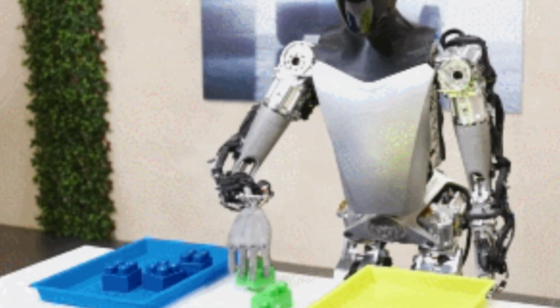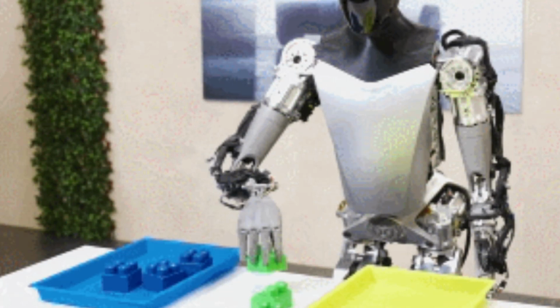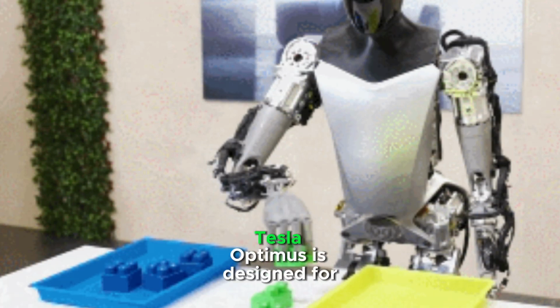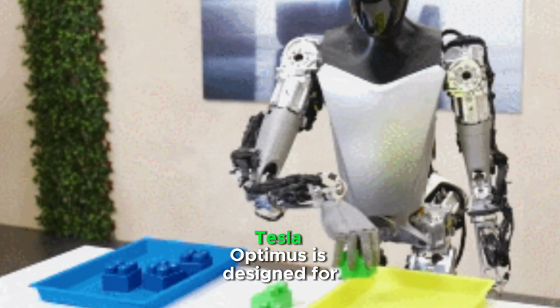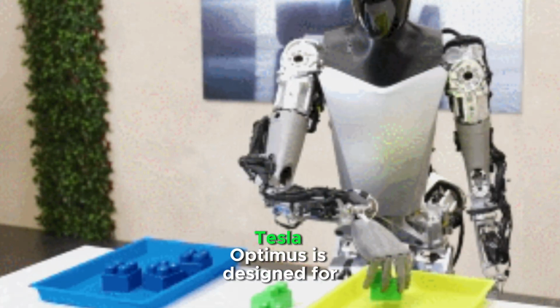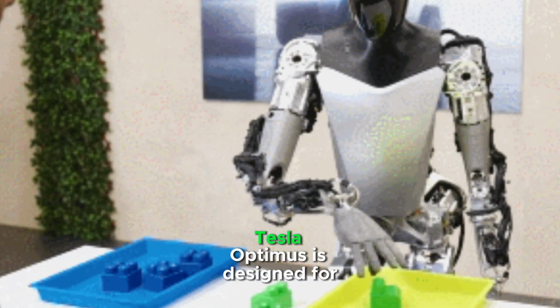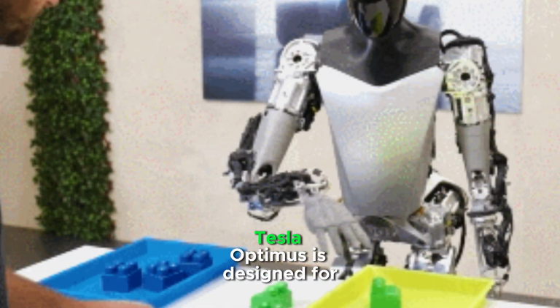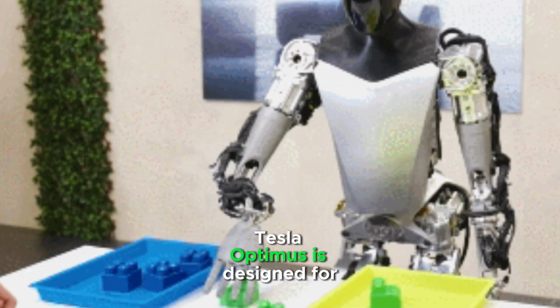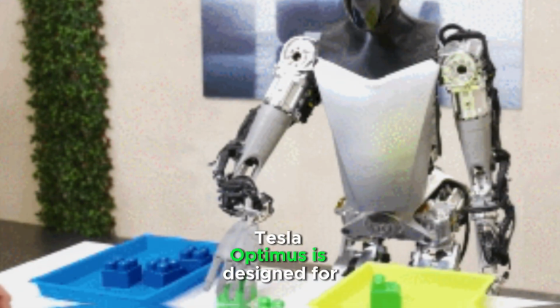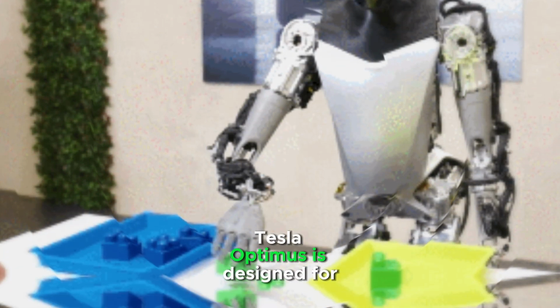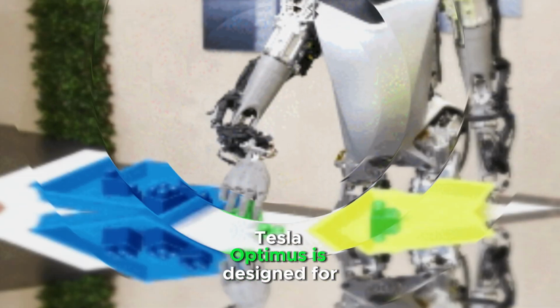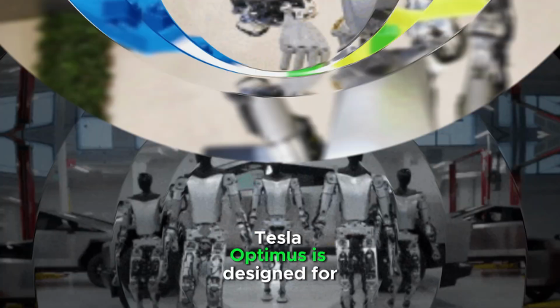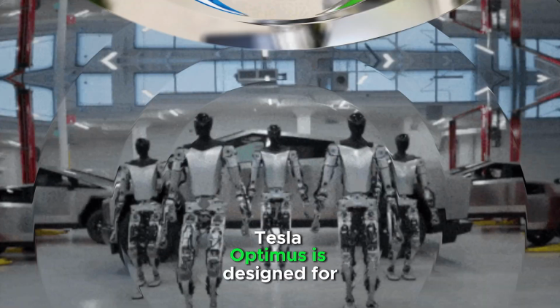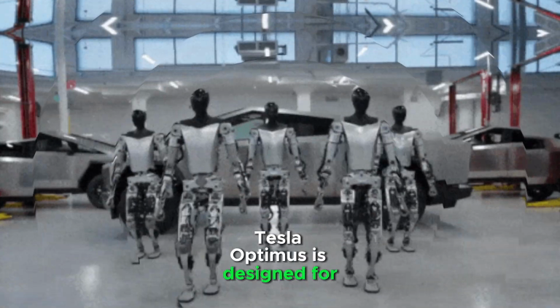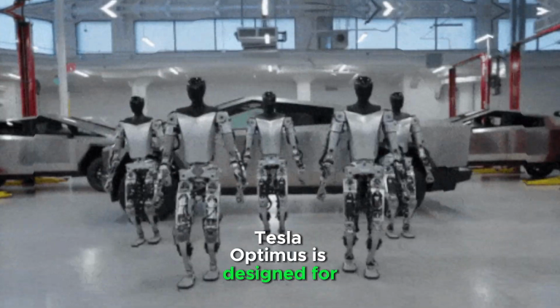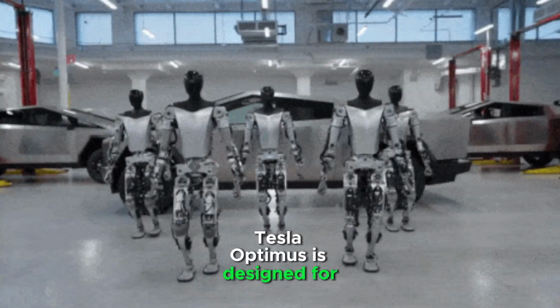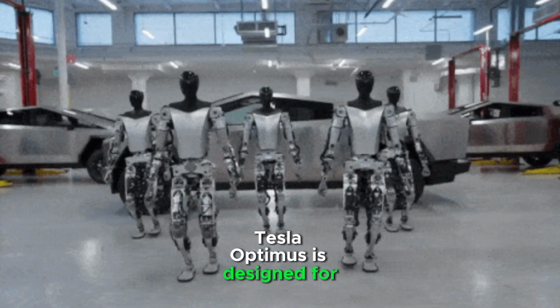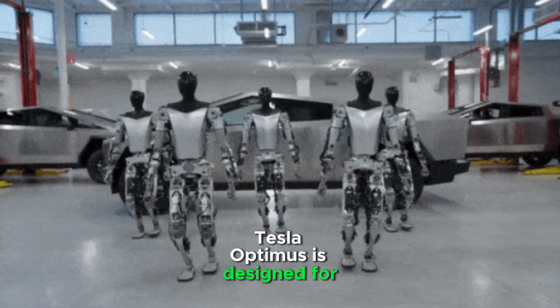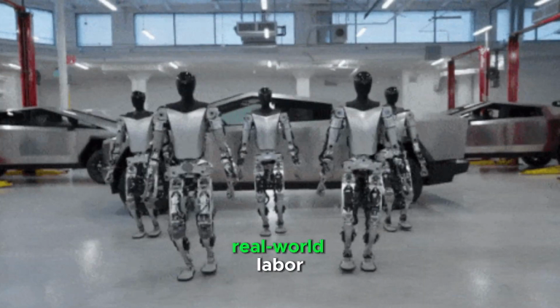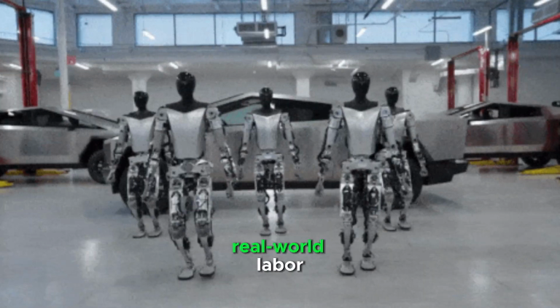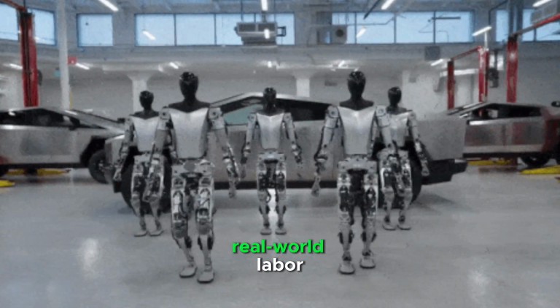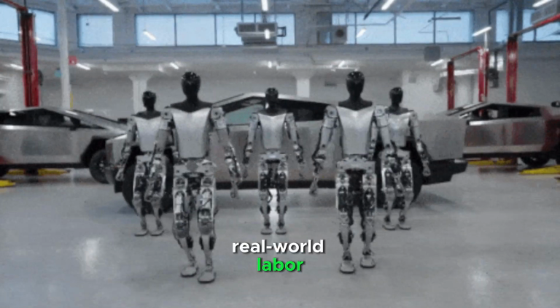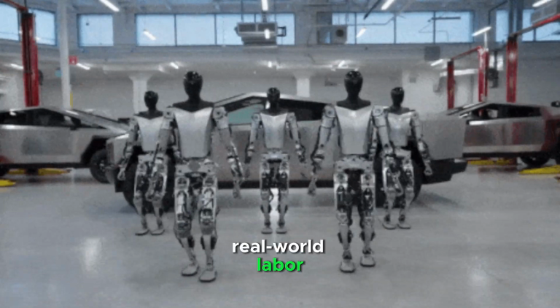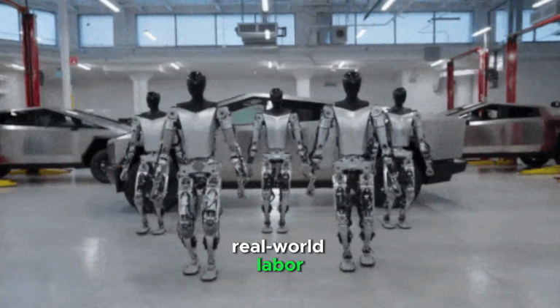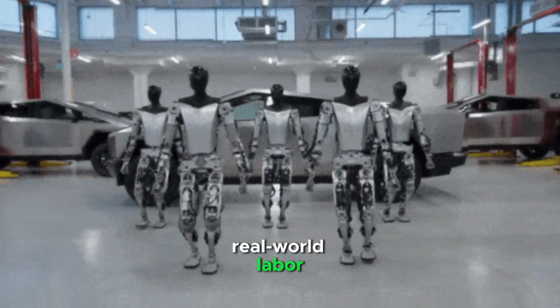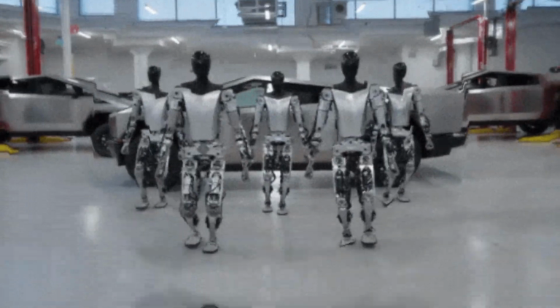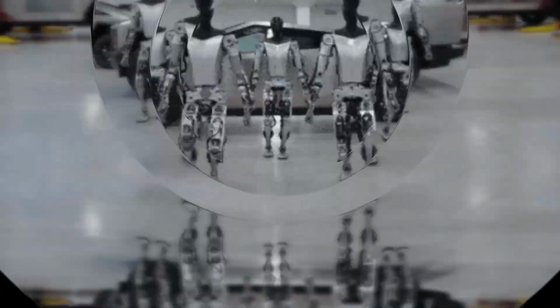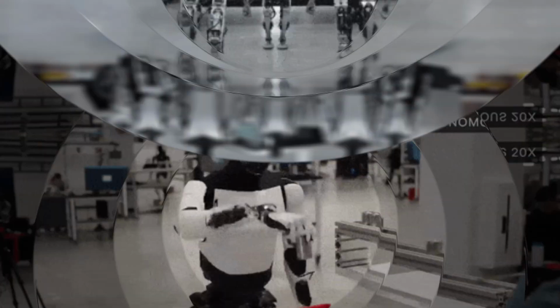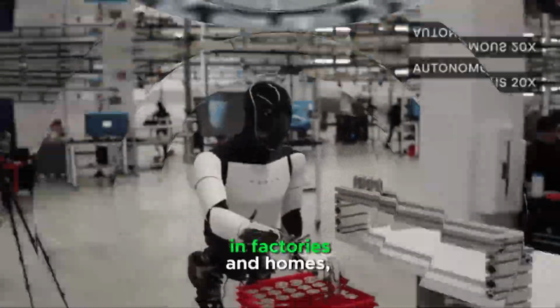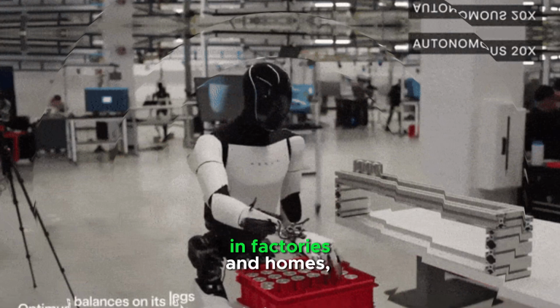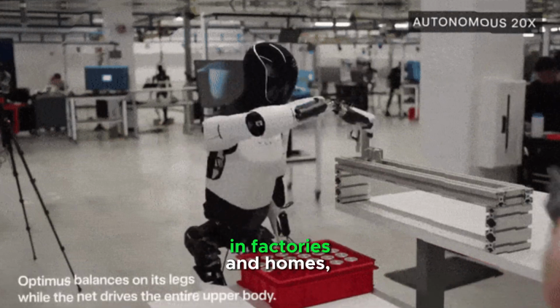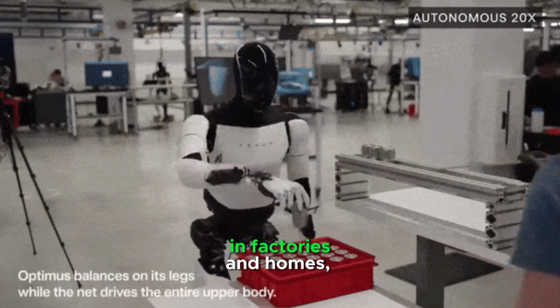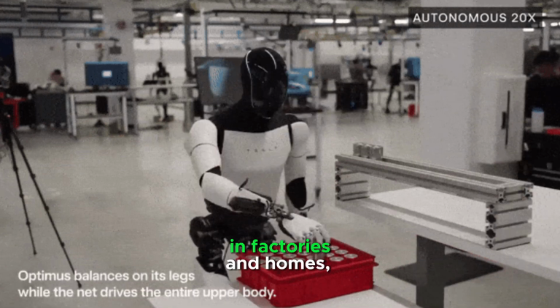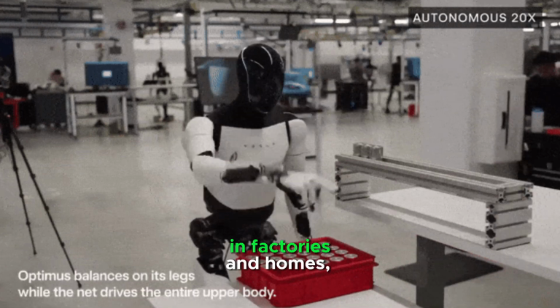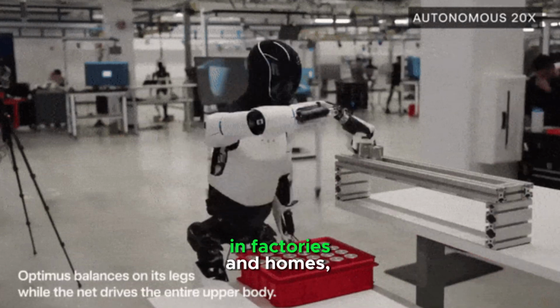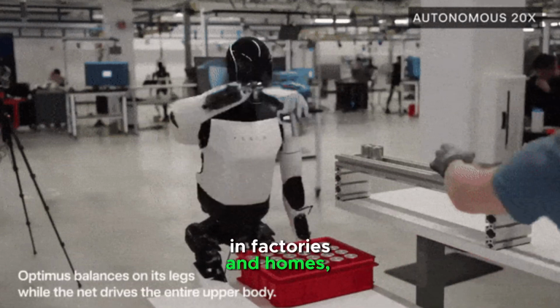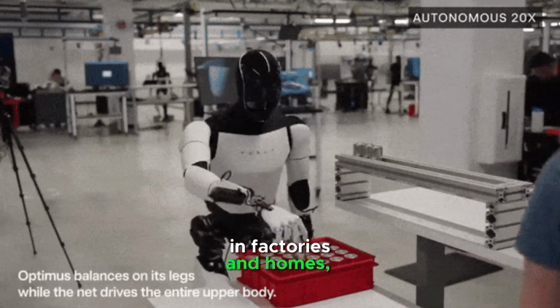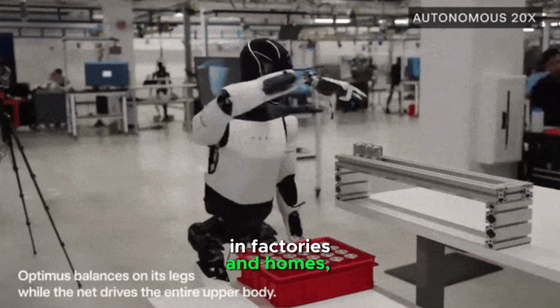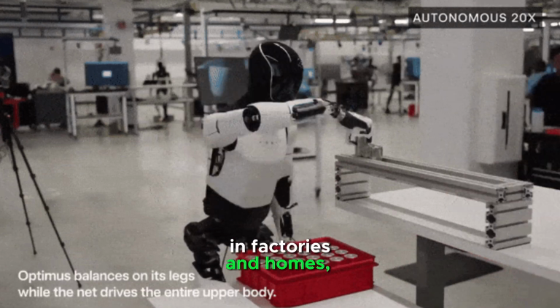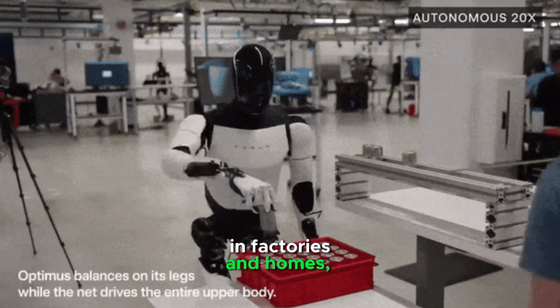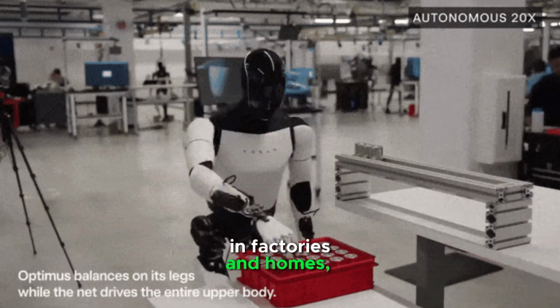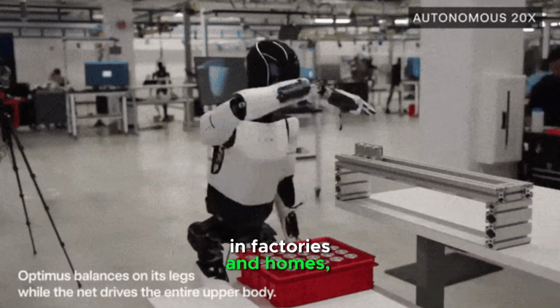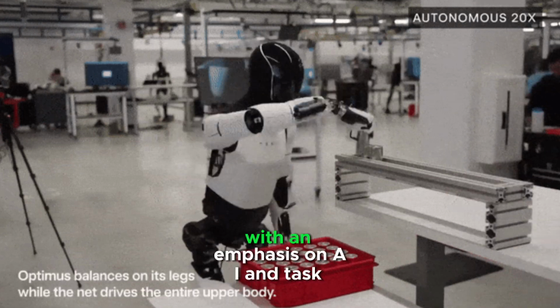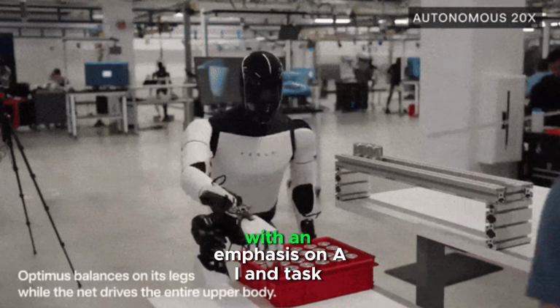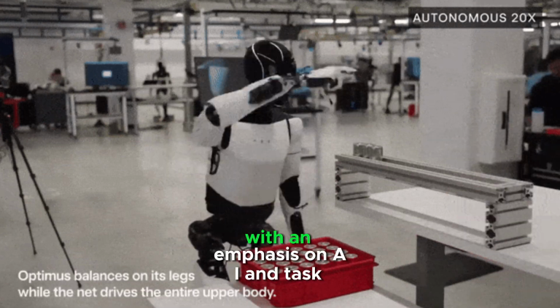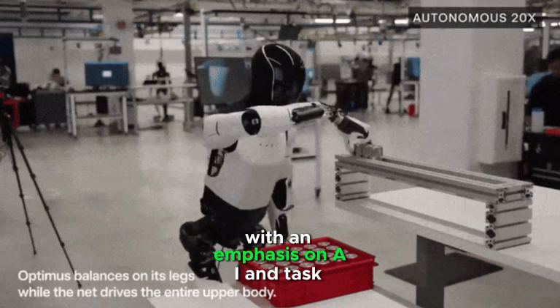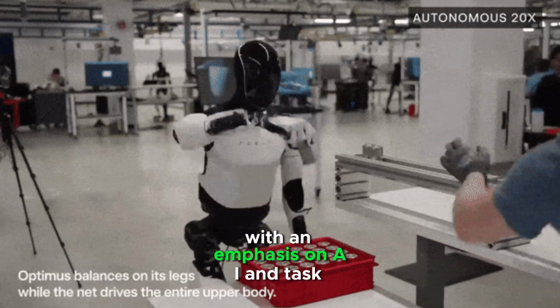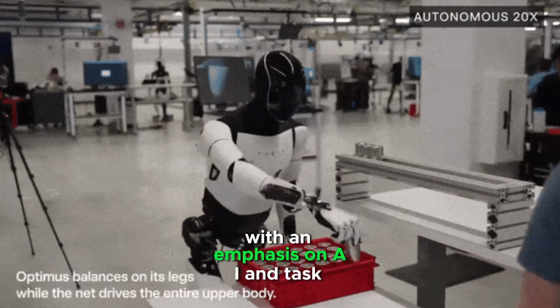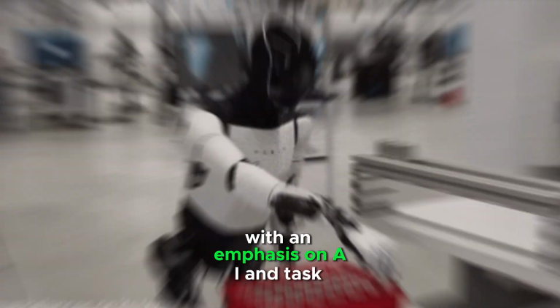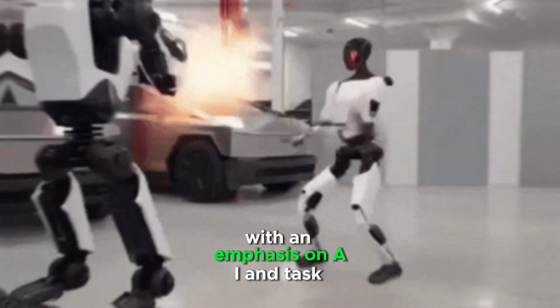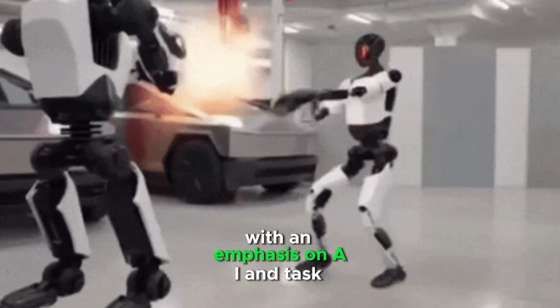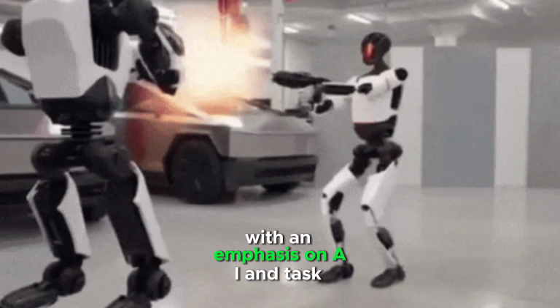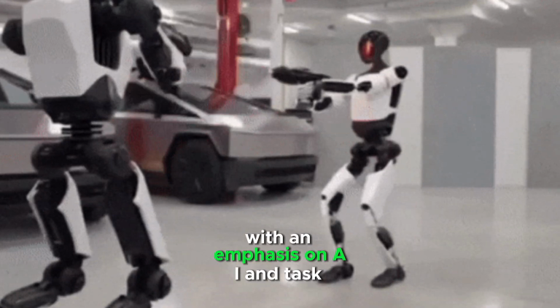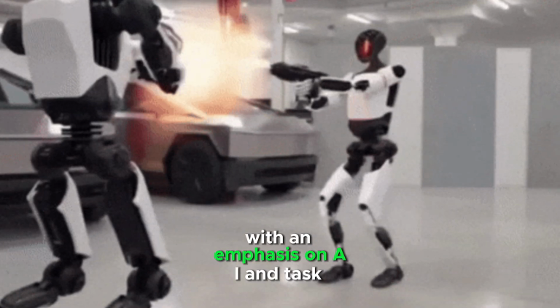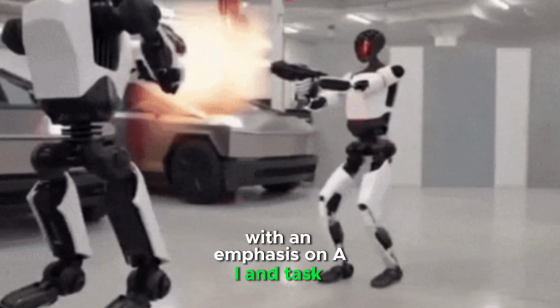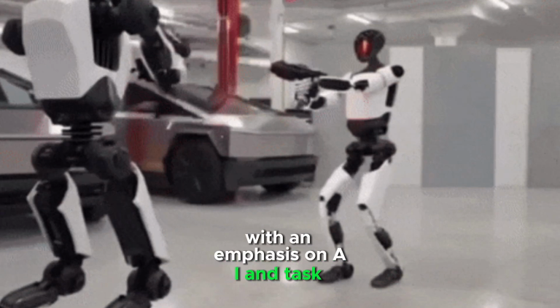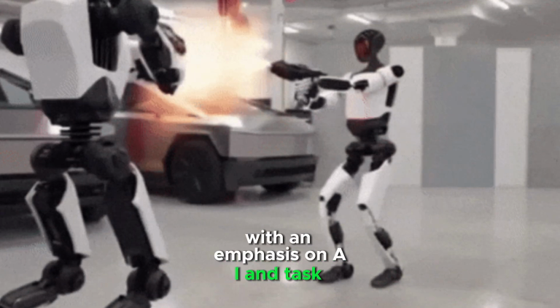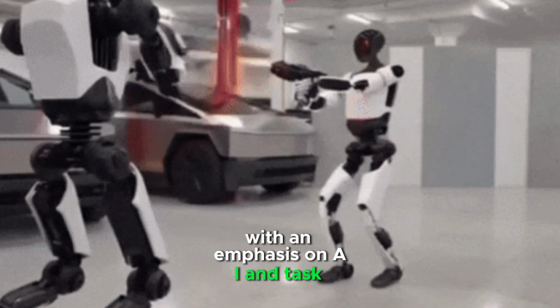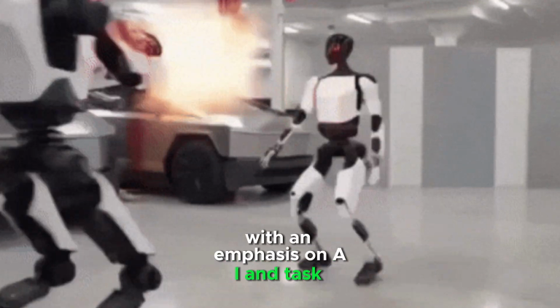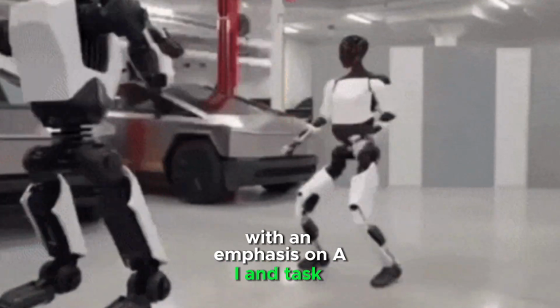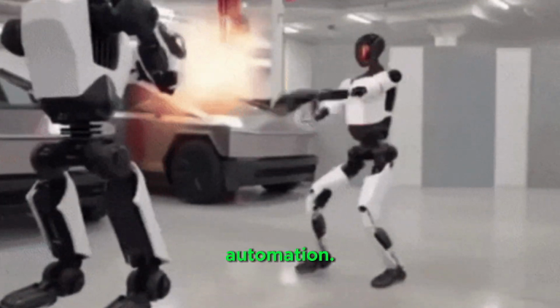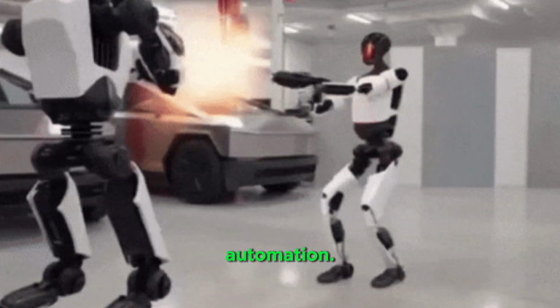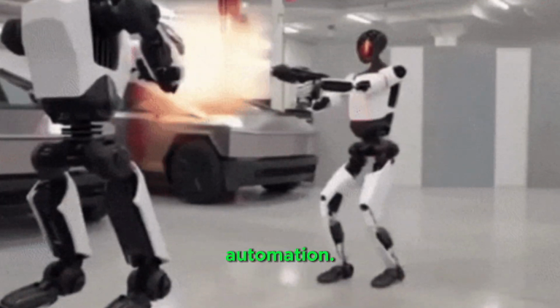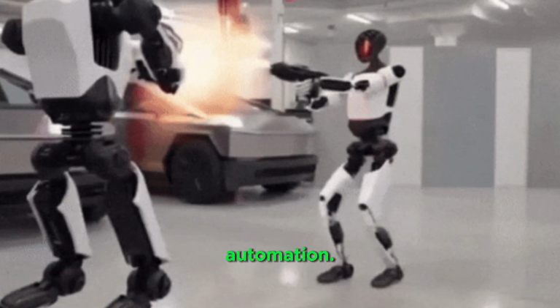Tesla Optimus is designed for real-world labor in factories and homes, with an emphasis on AI and task automation.